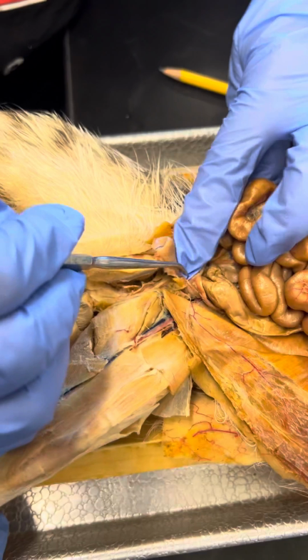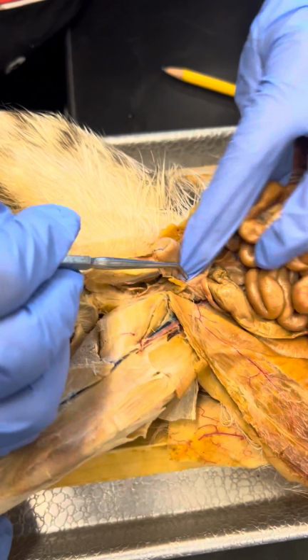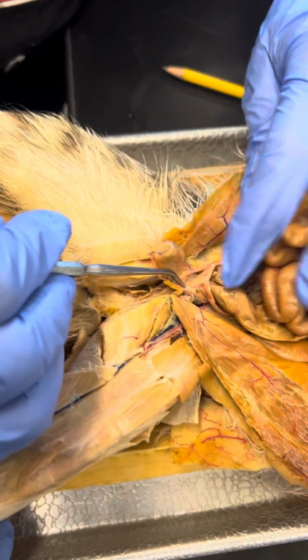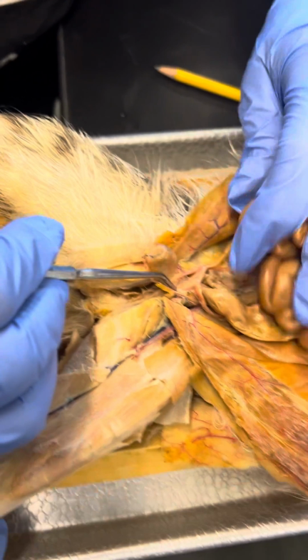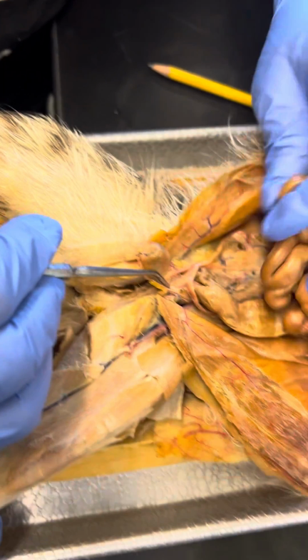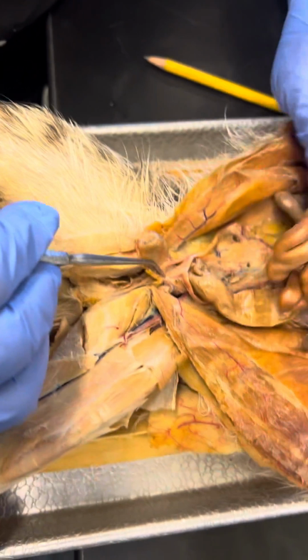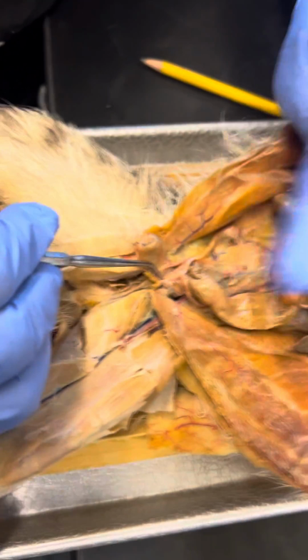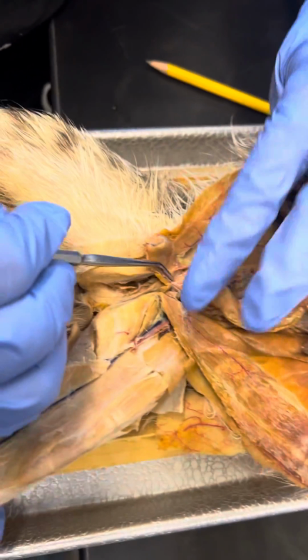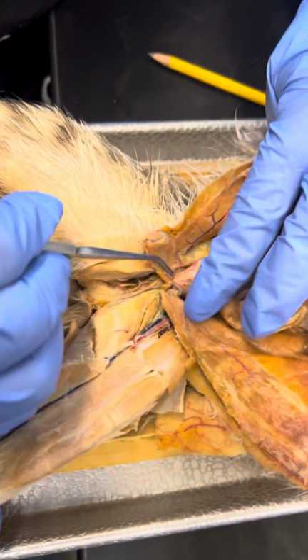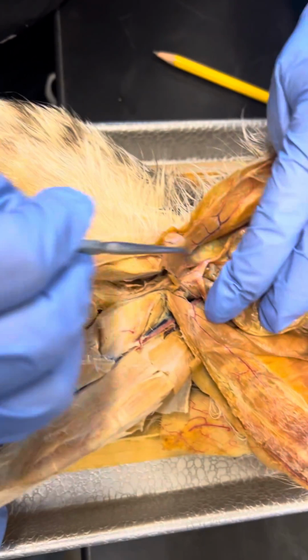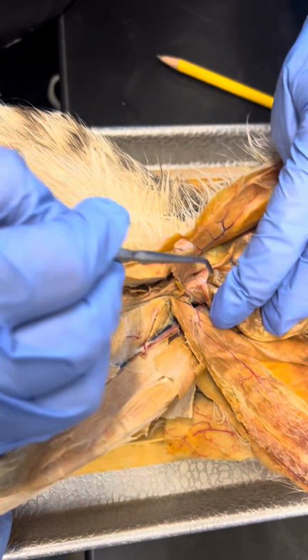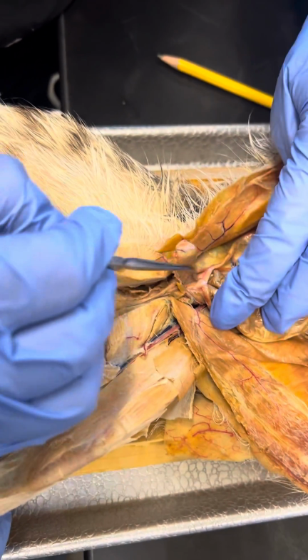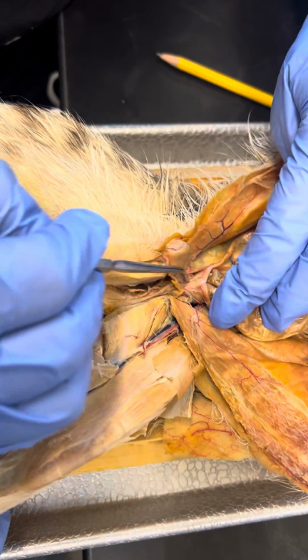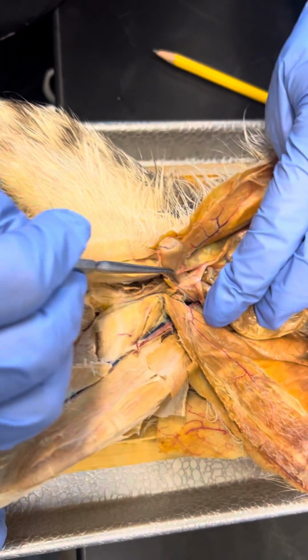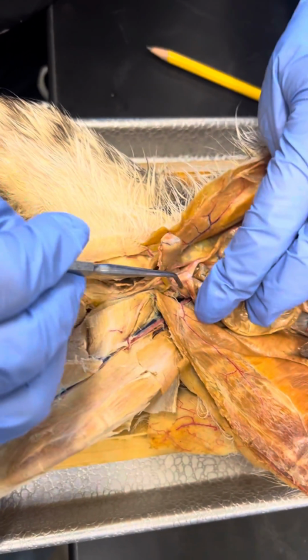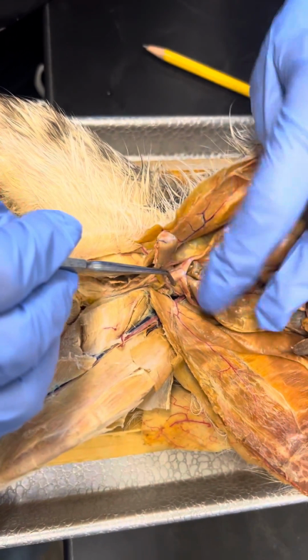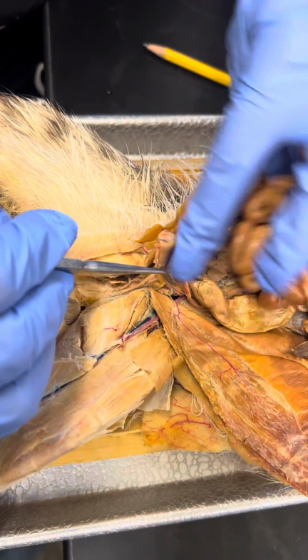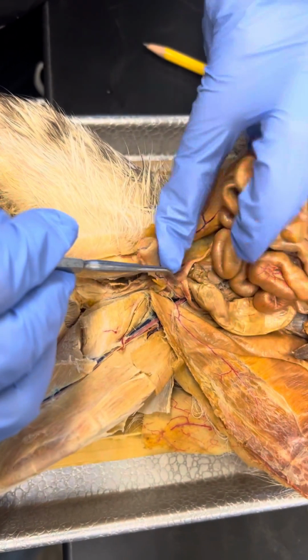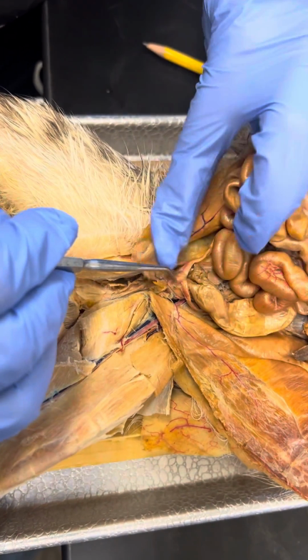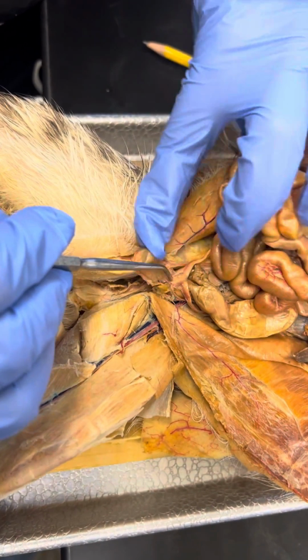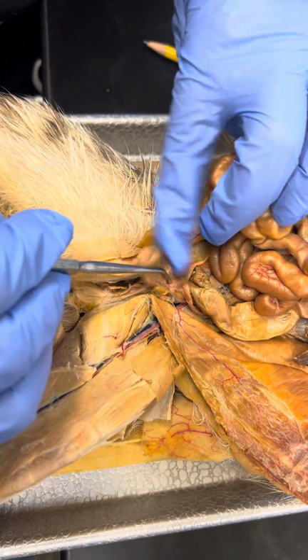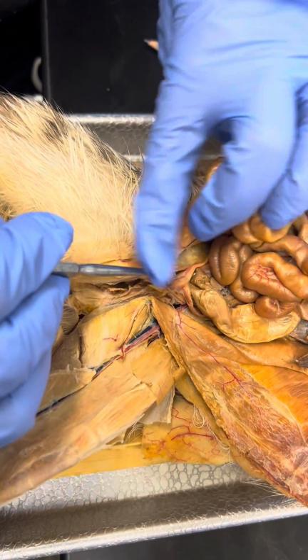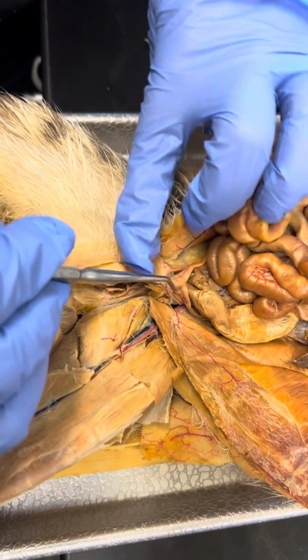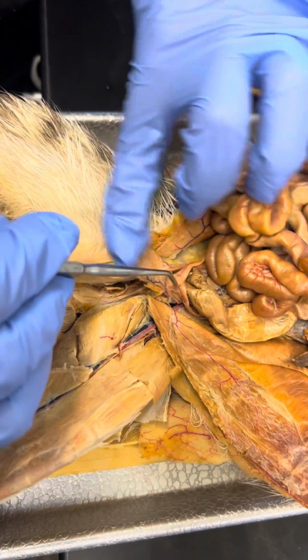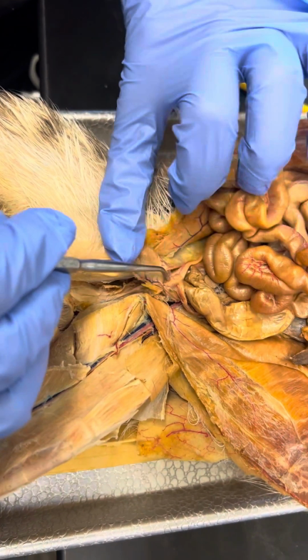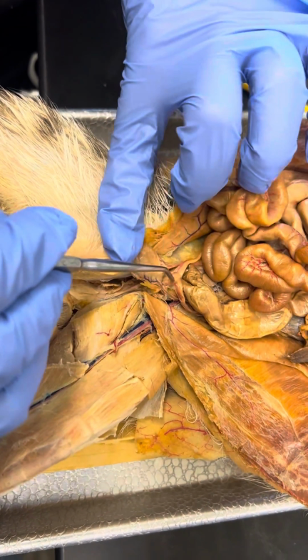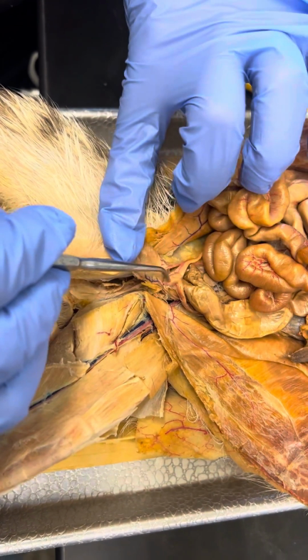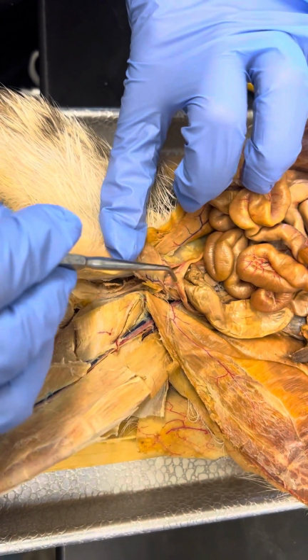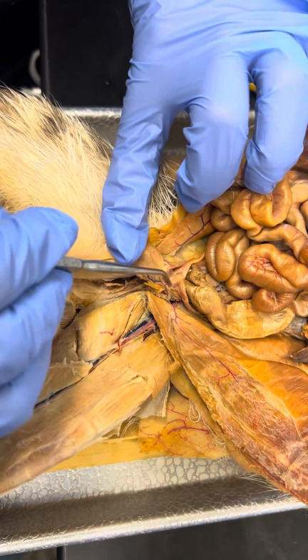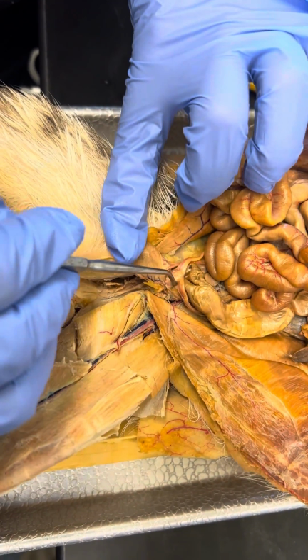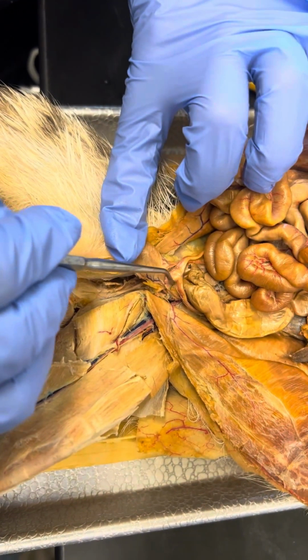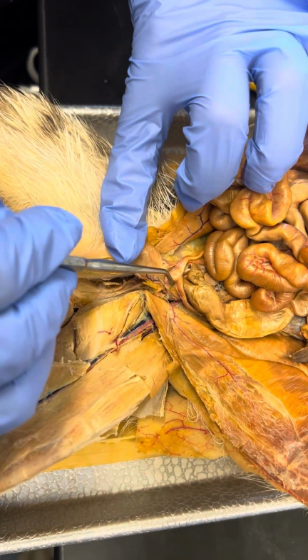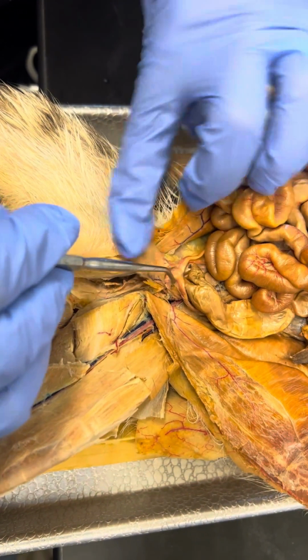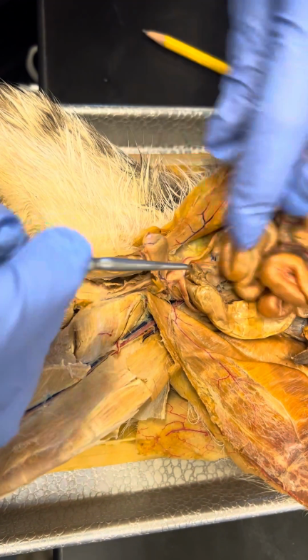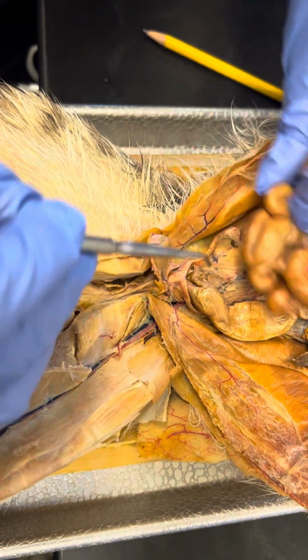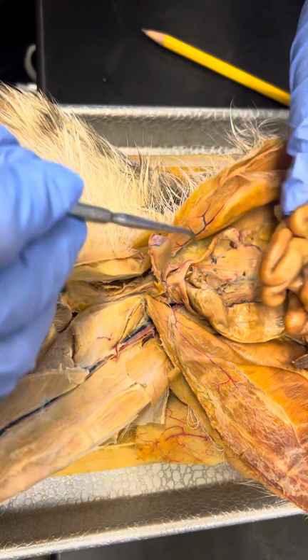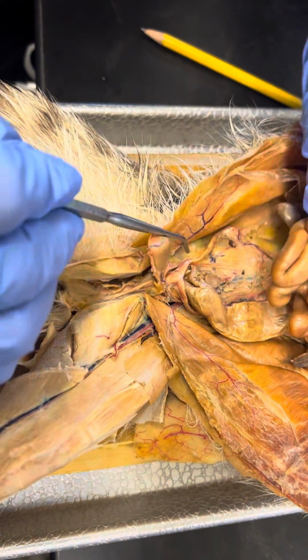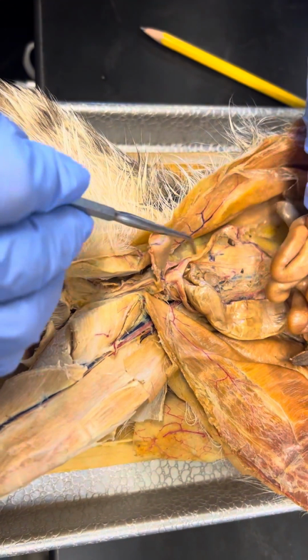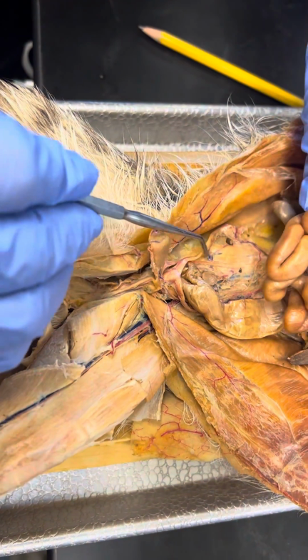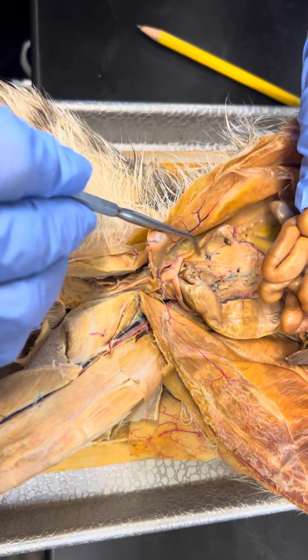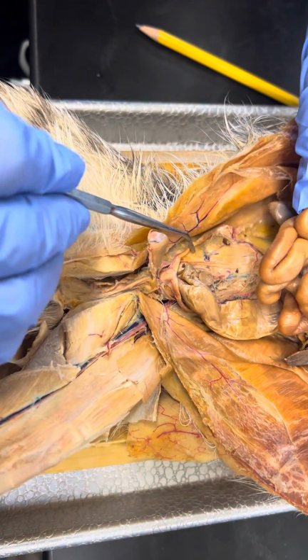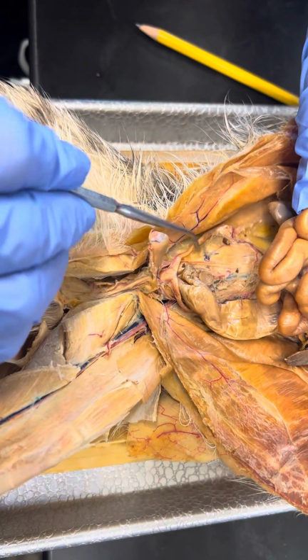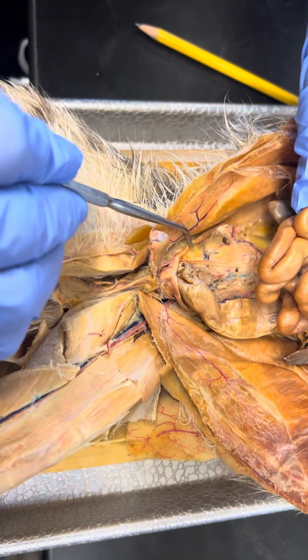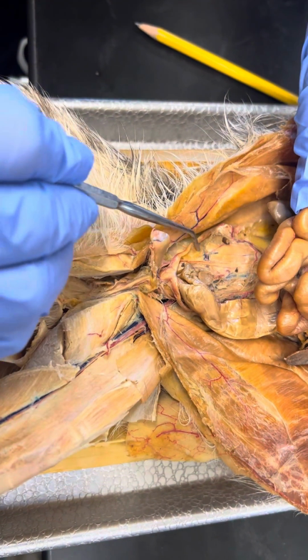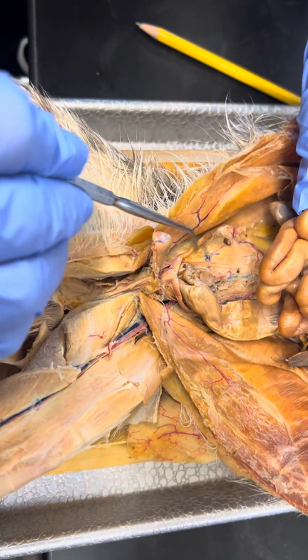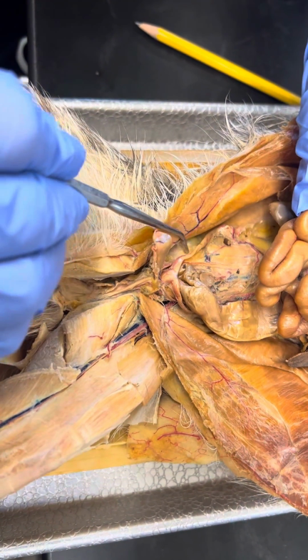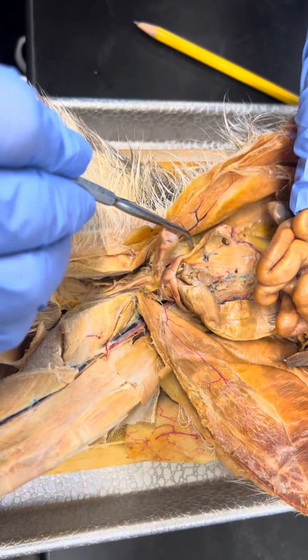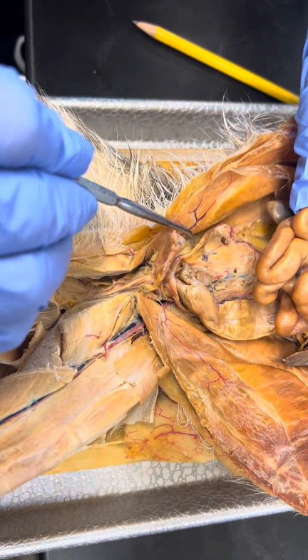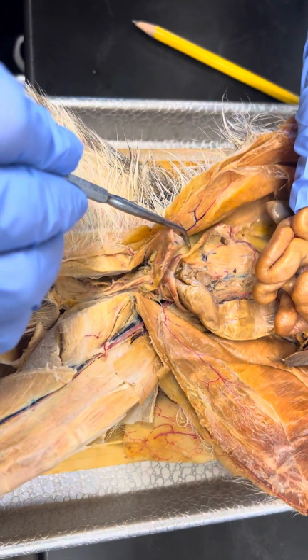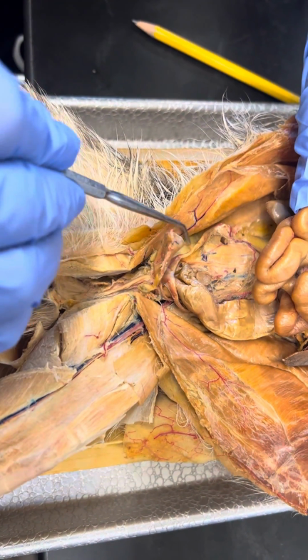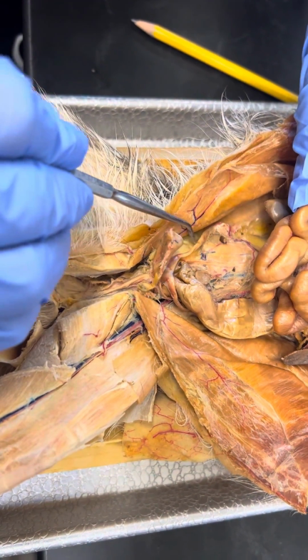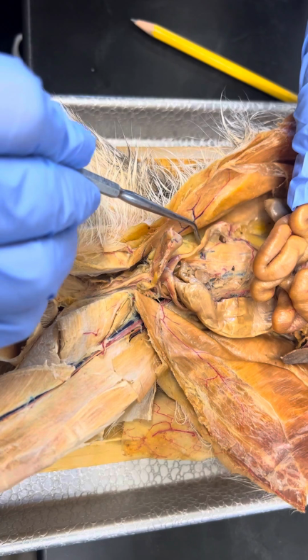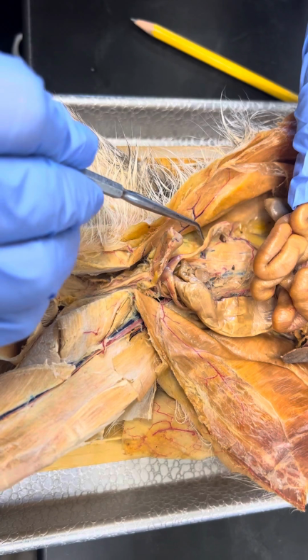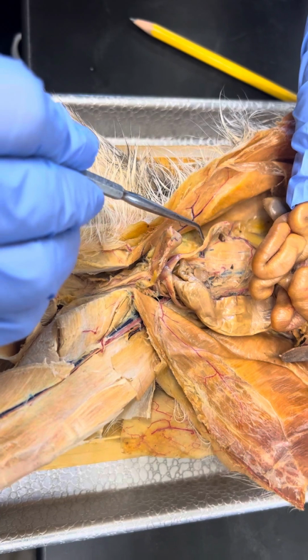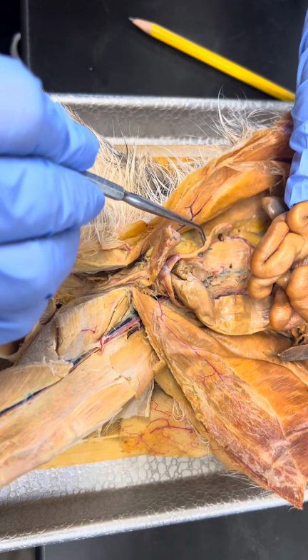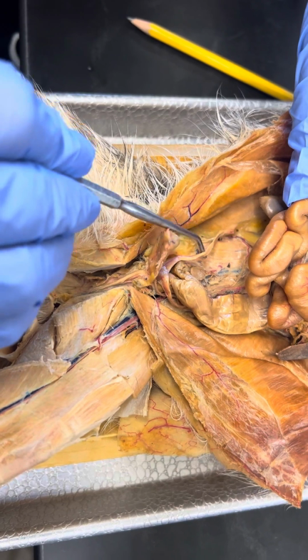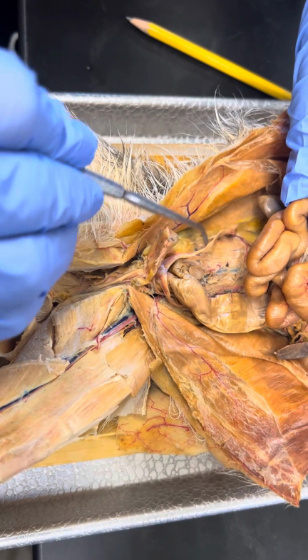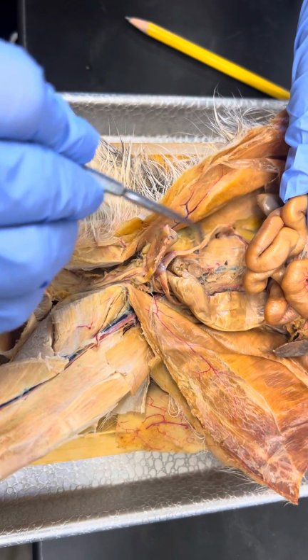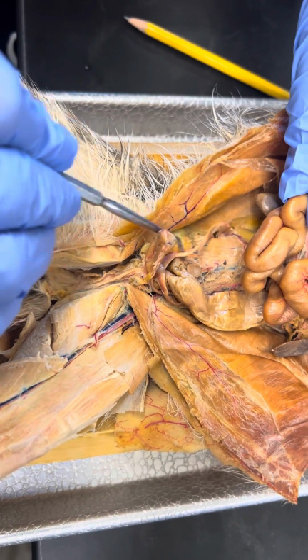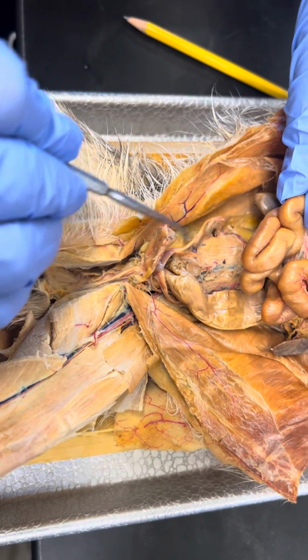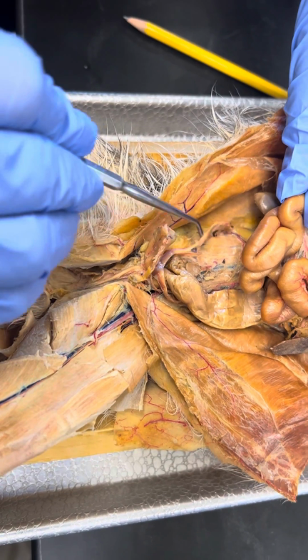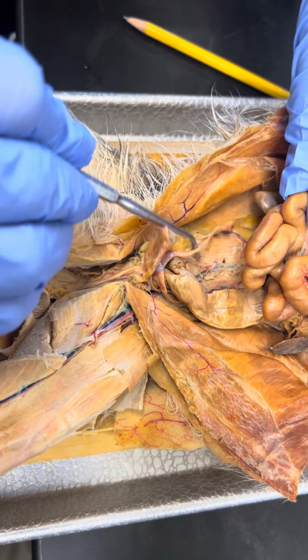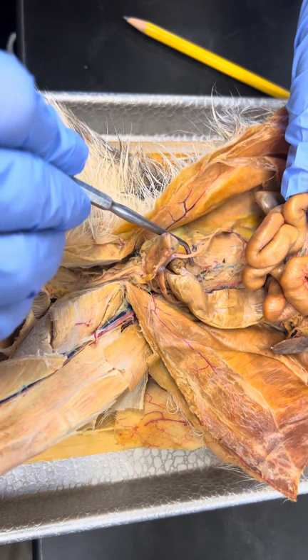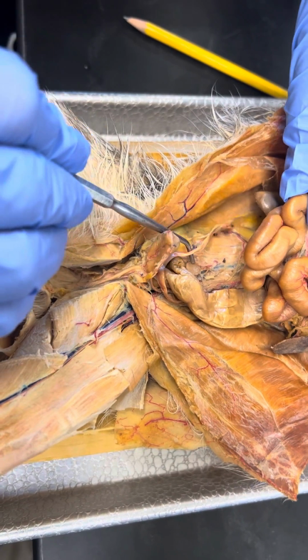This is the body of the uterus, uterus, horns of the uterus.